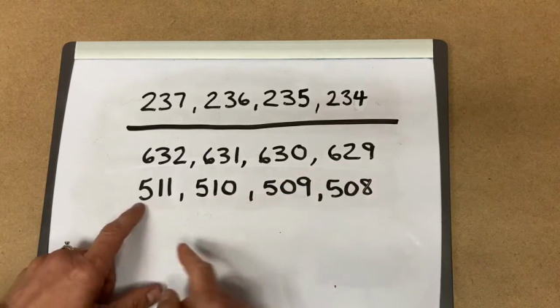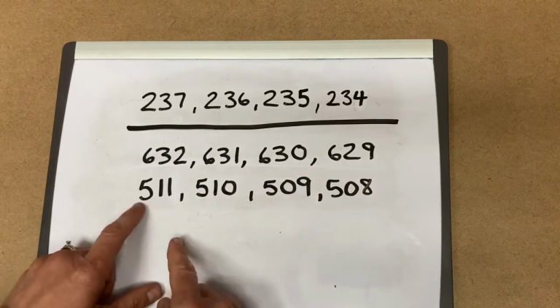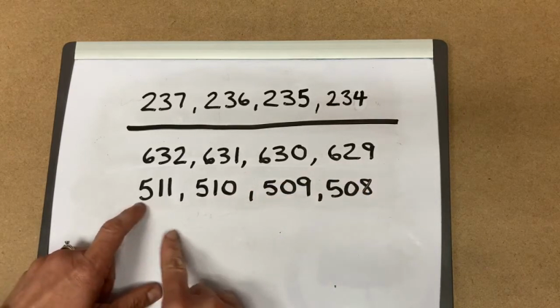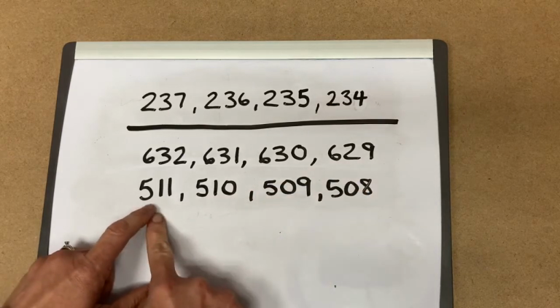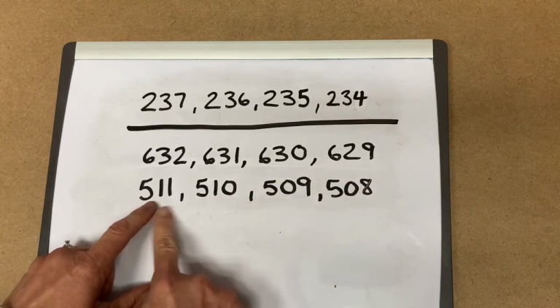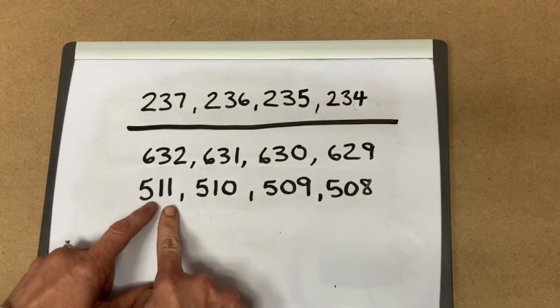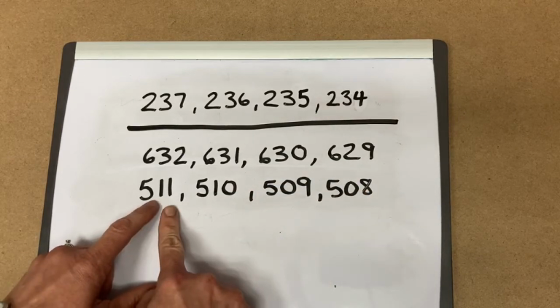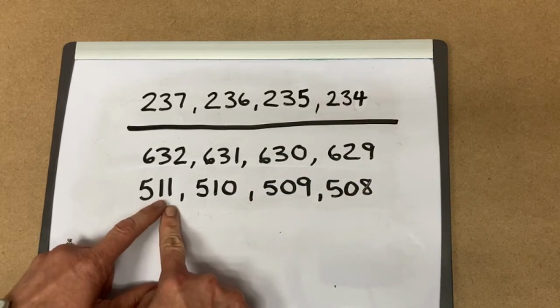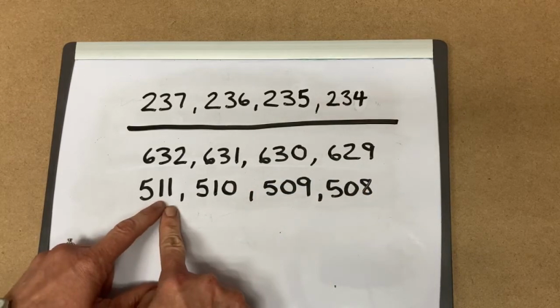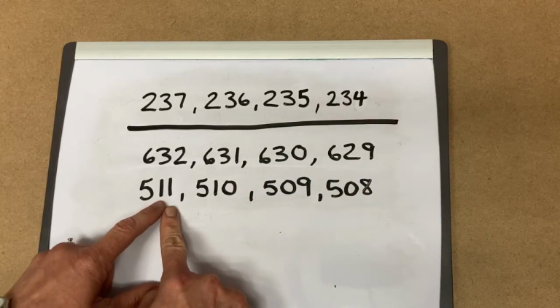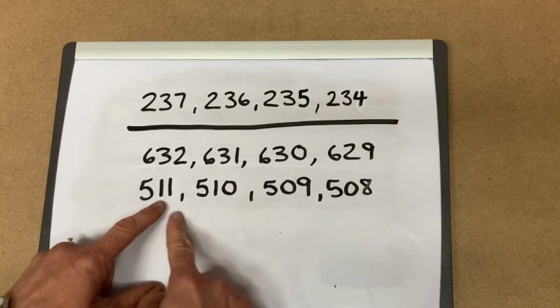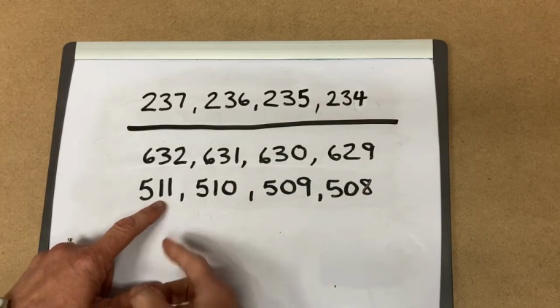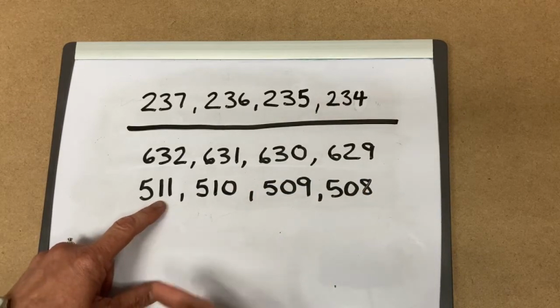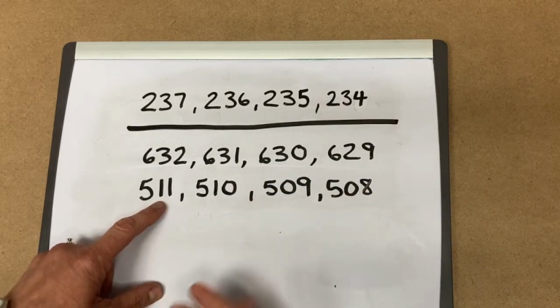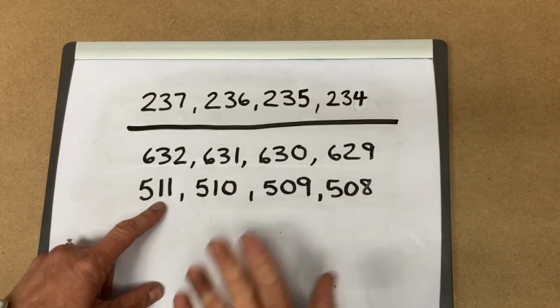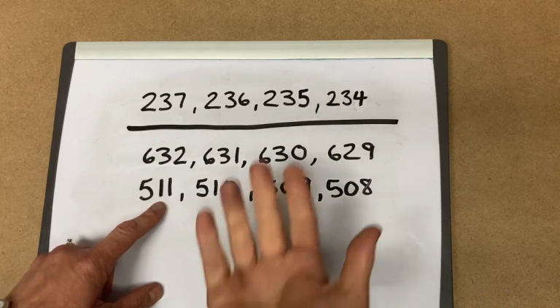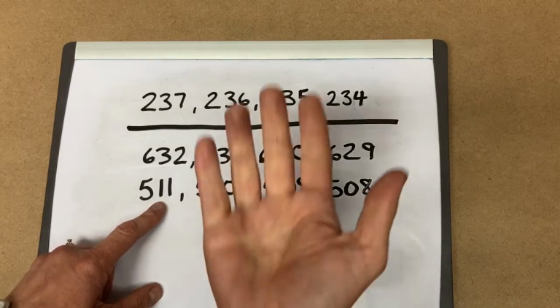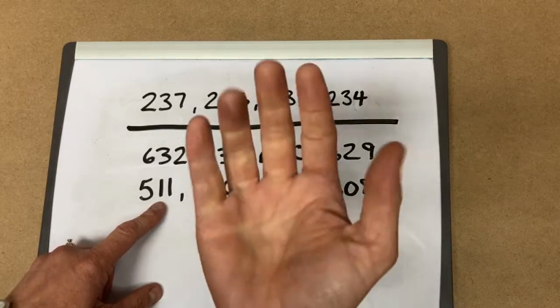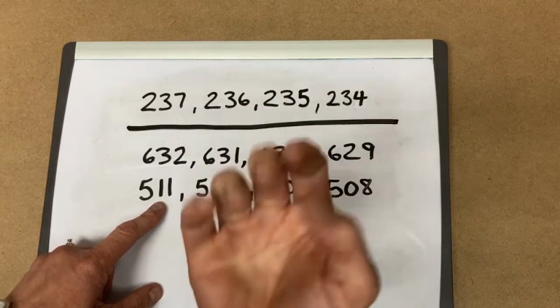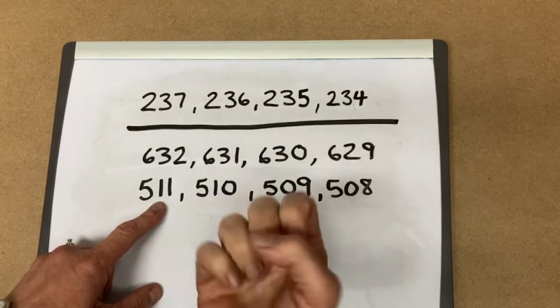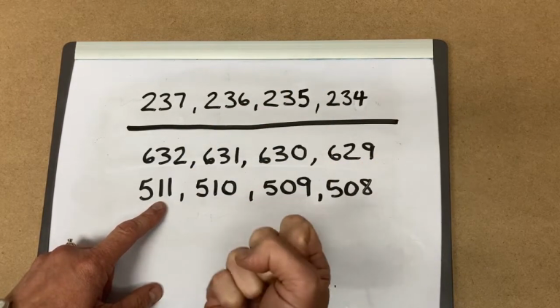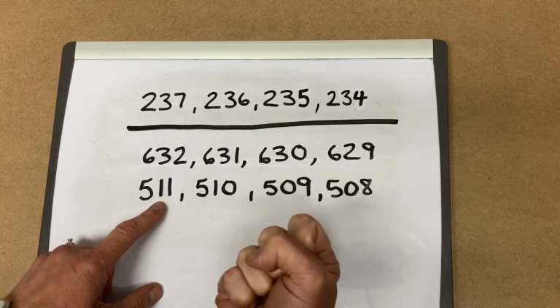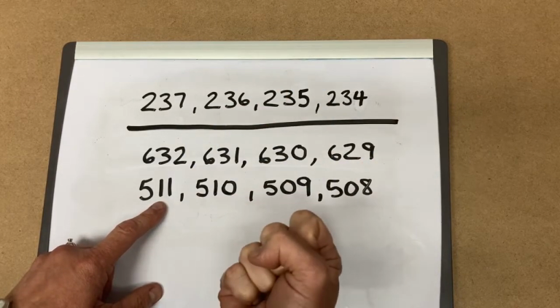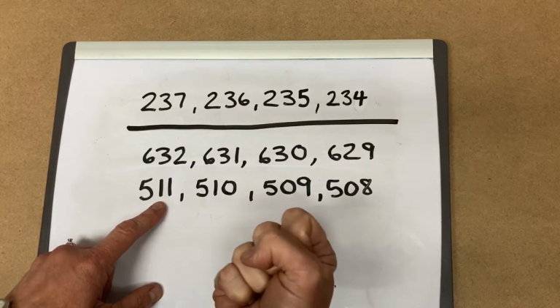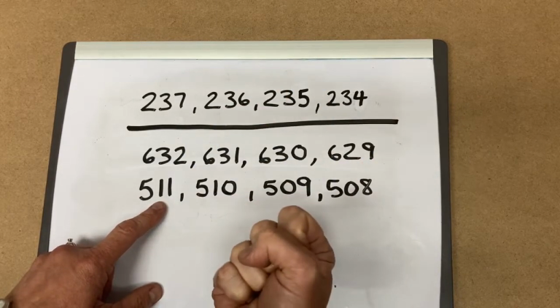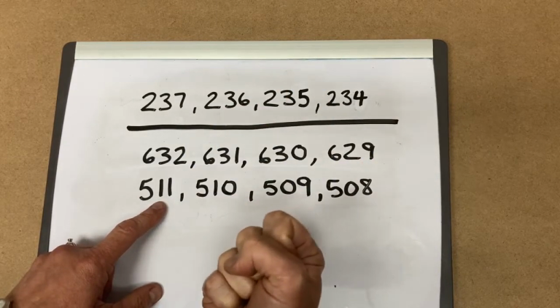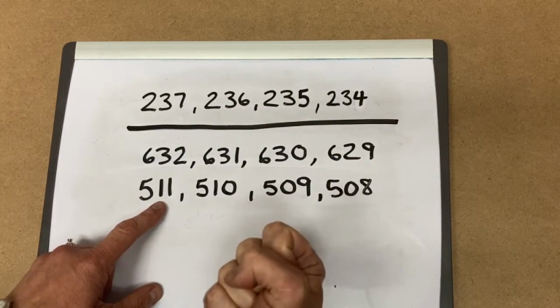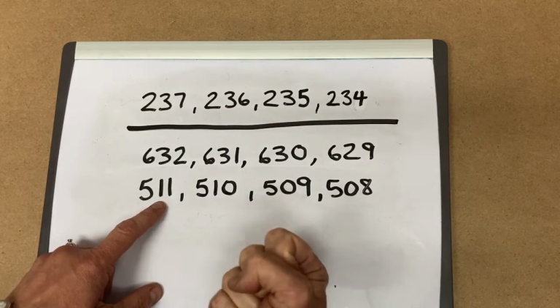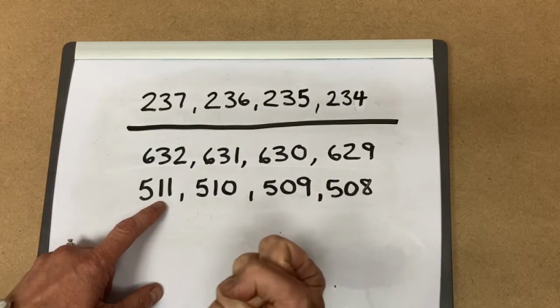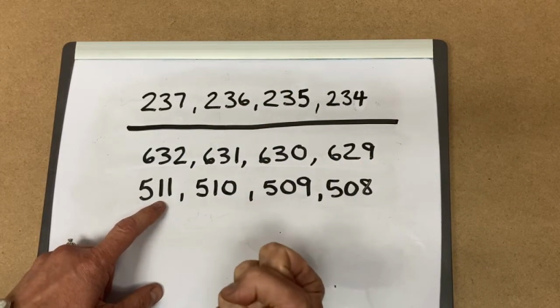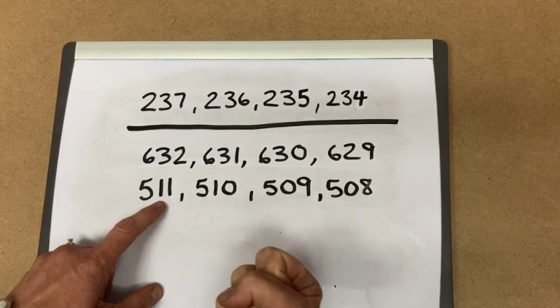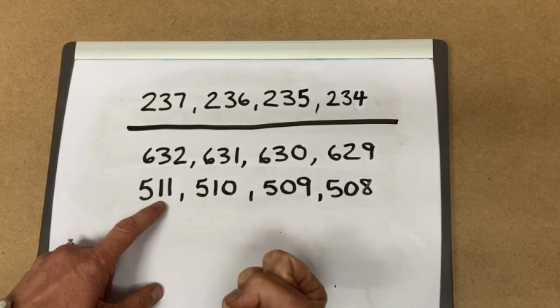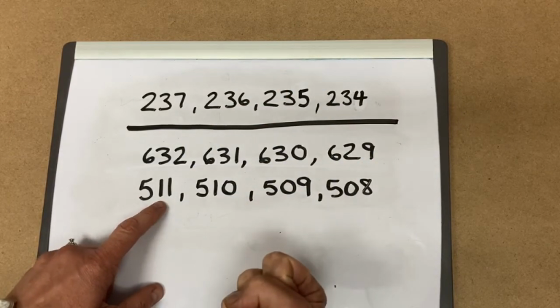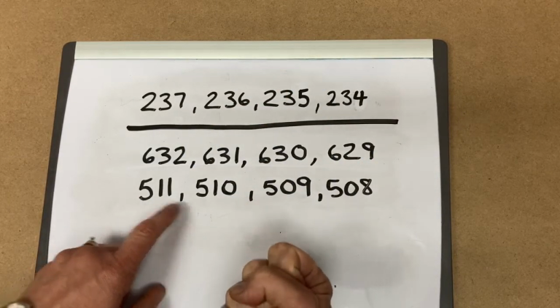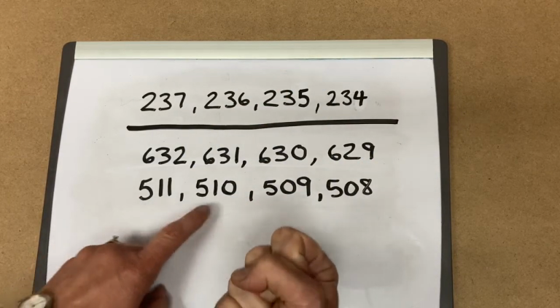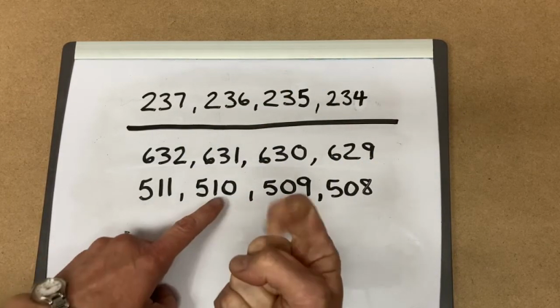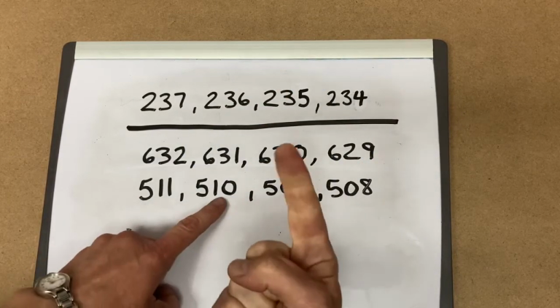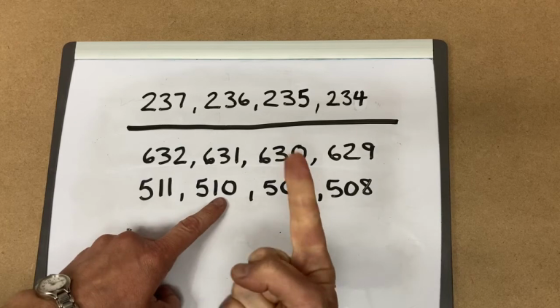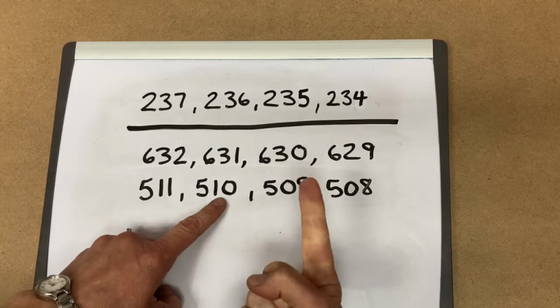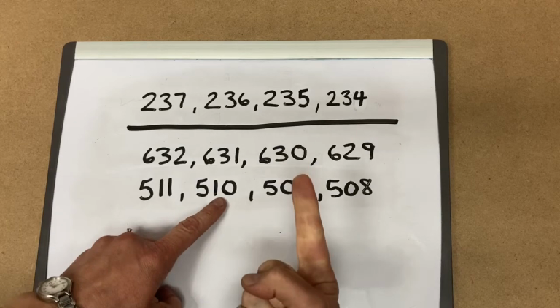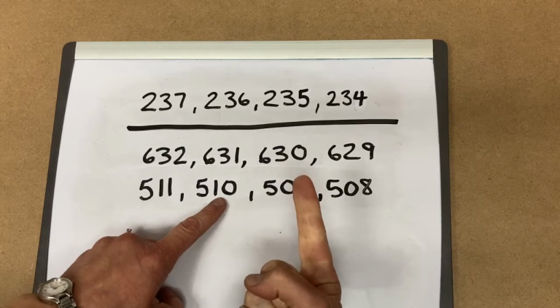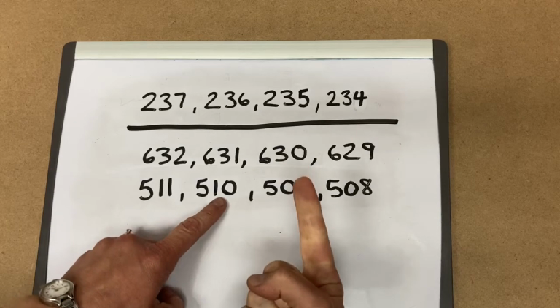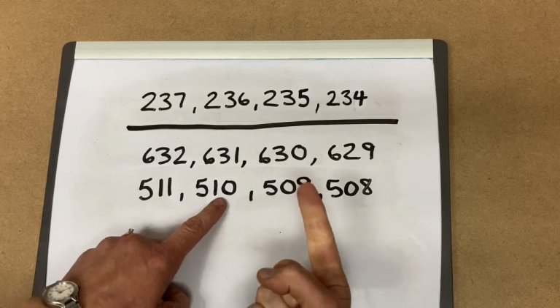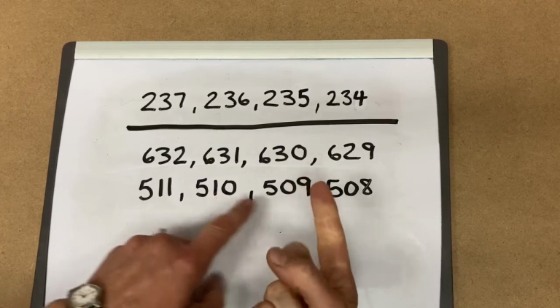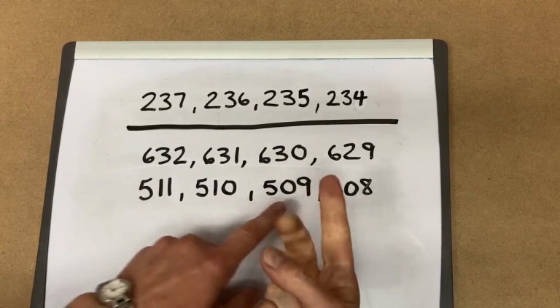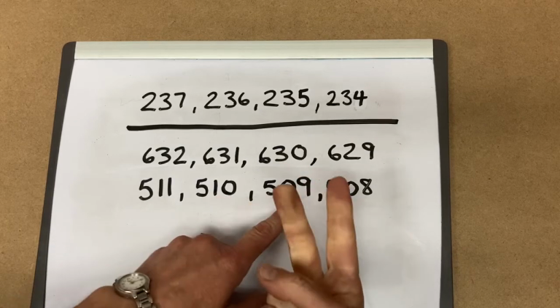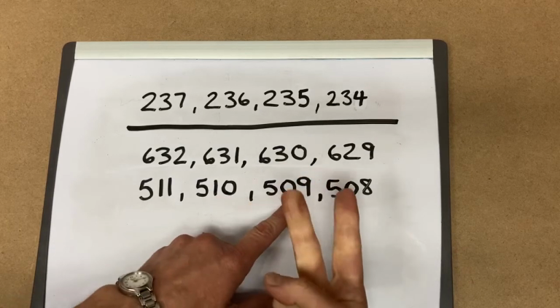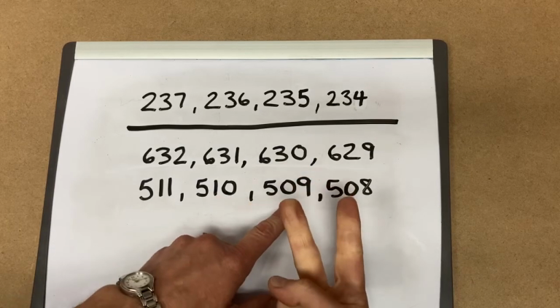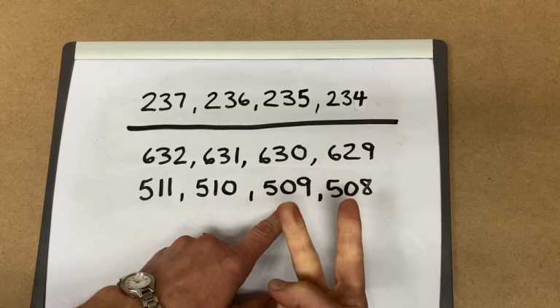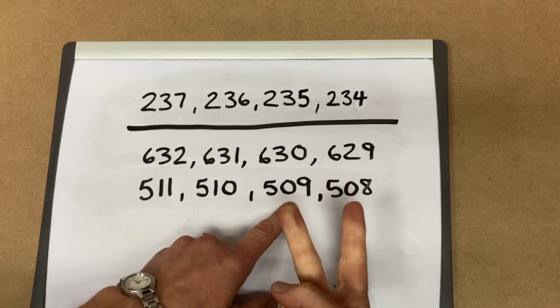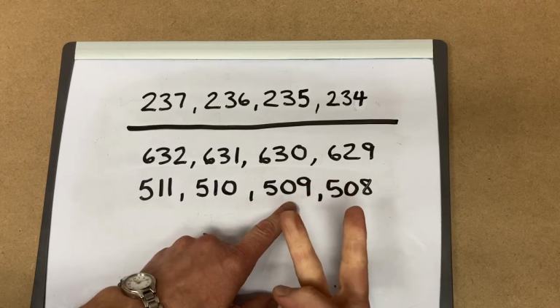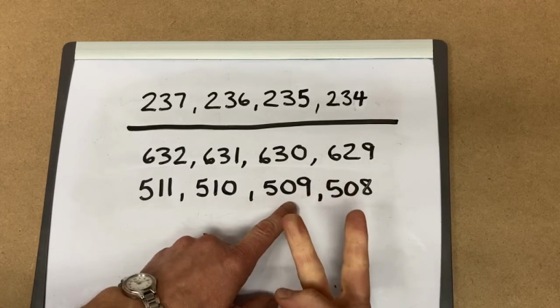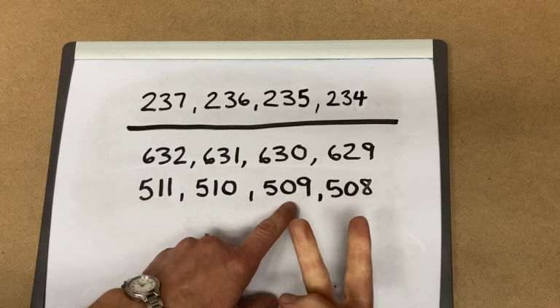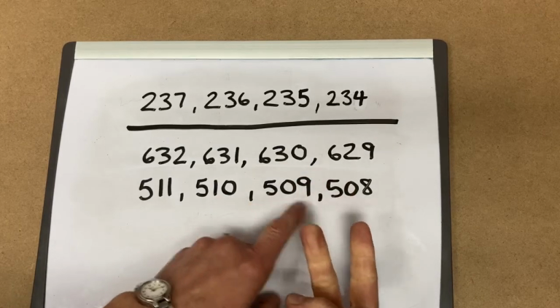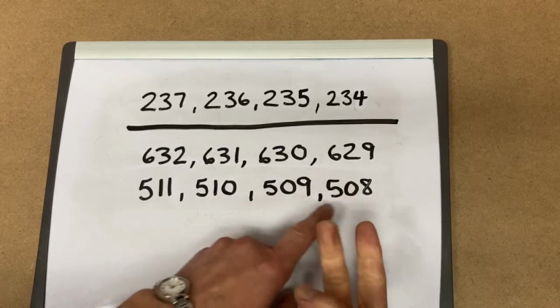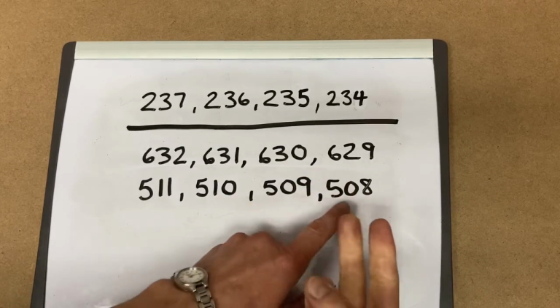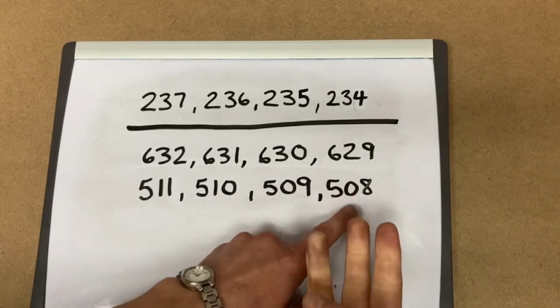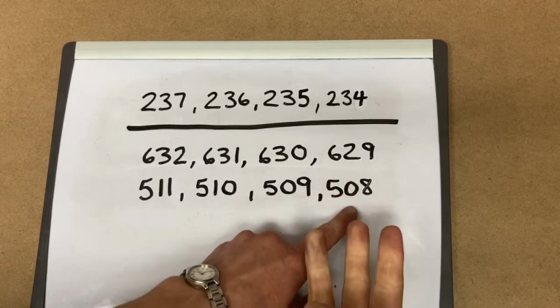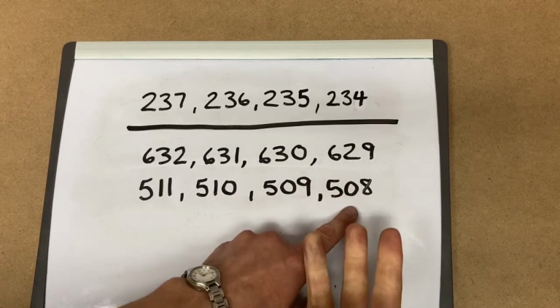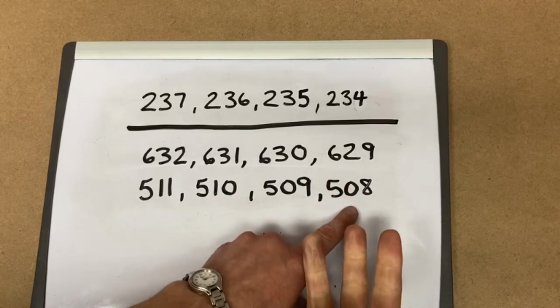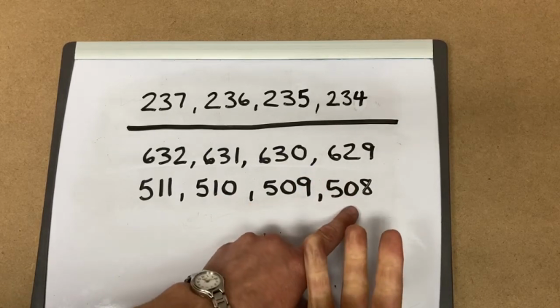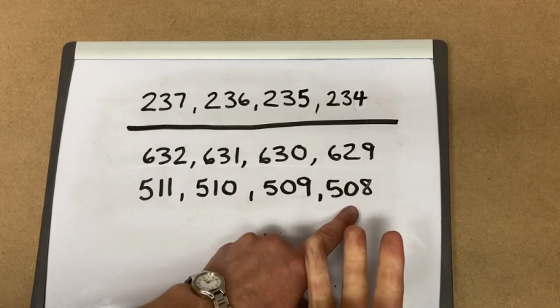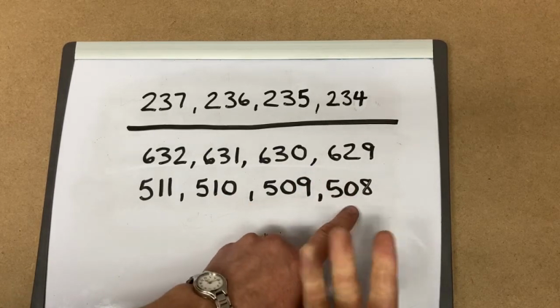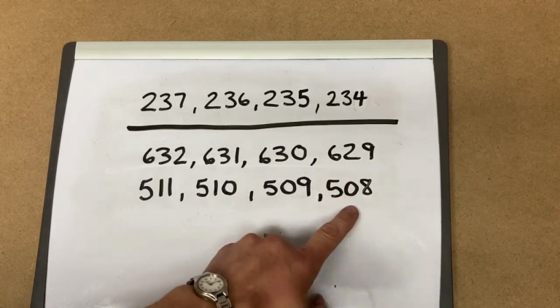For 511, to count backwards, we put 511 in our hands: 510, 509, 508.